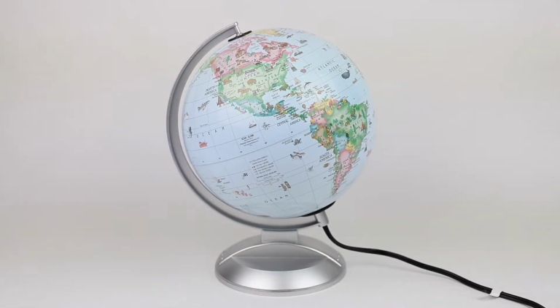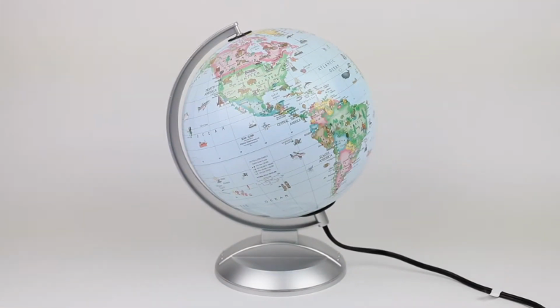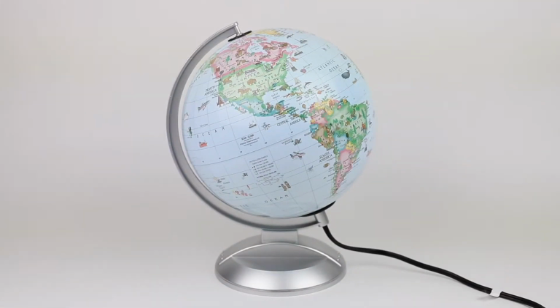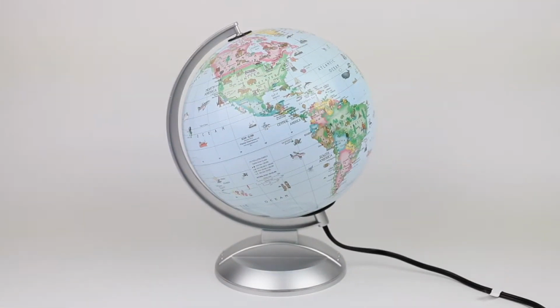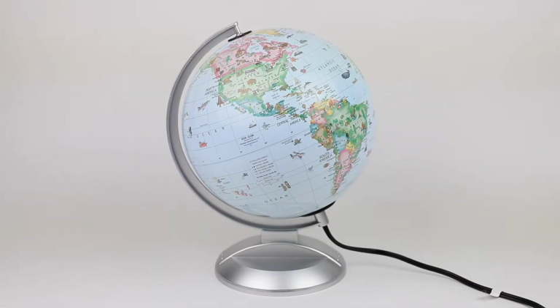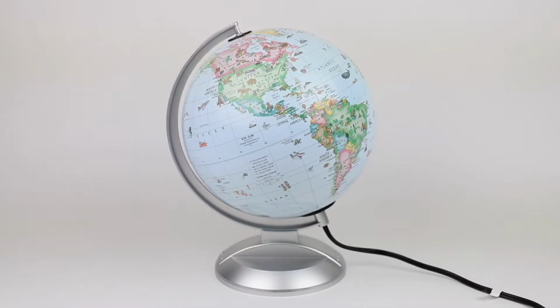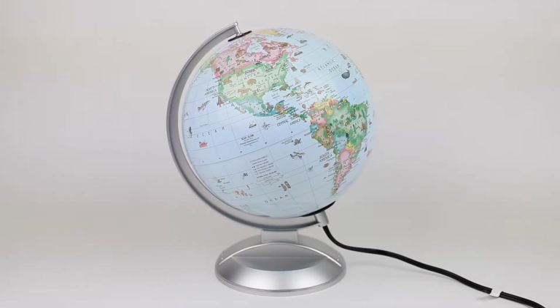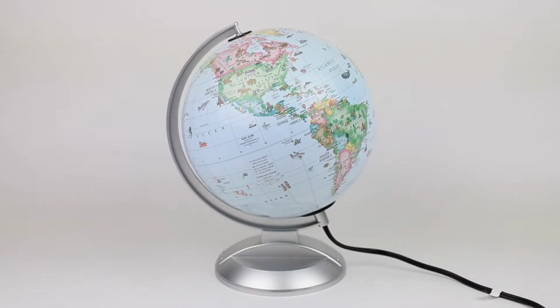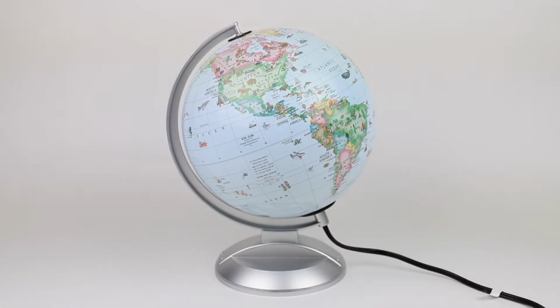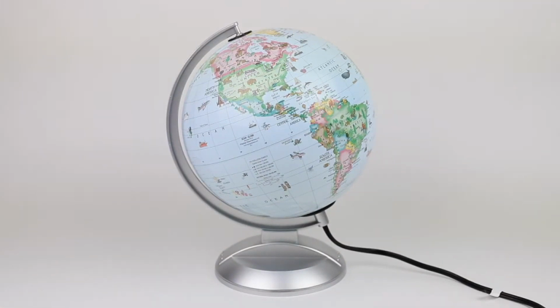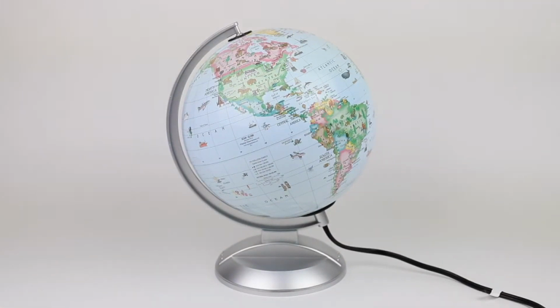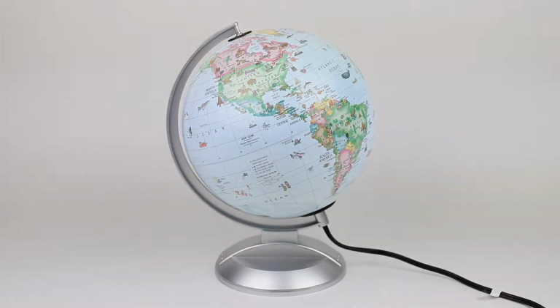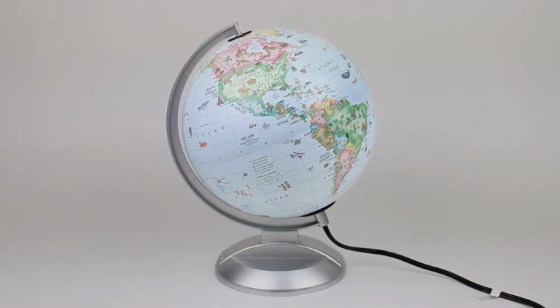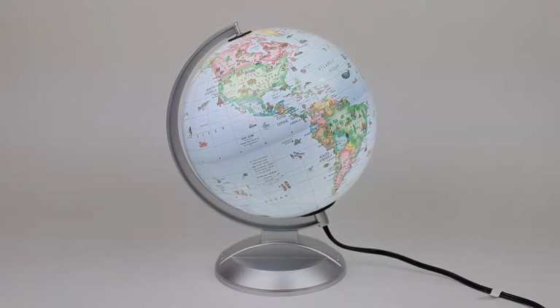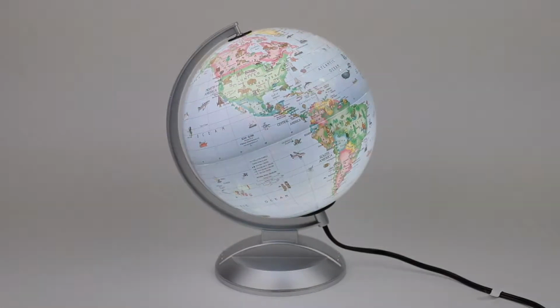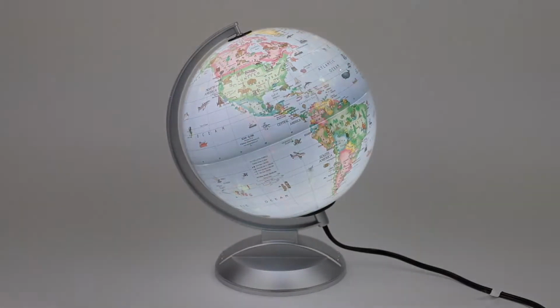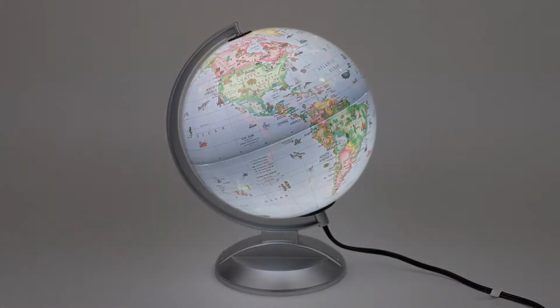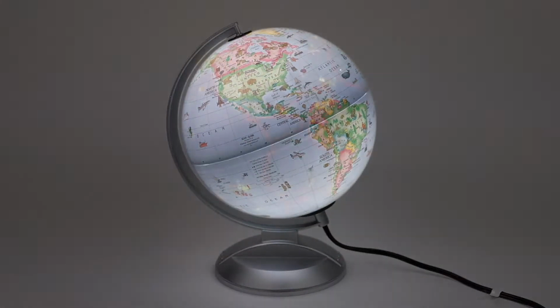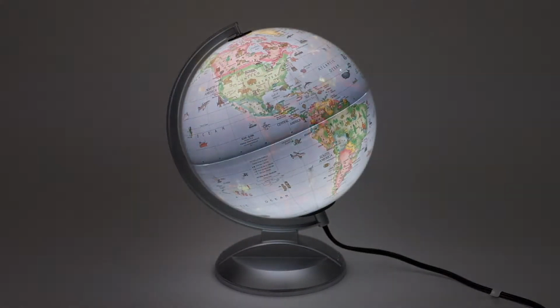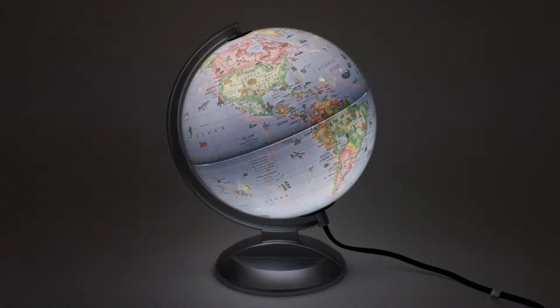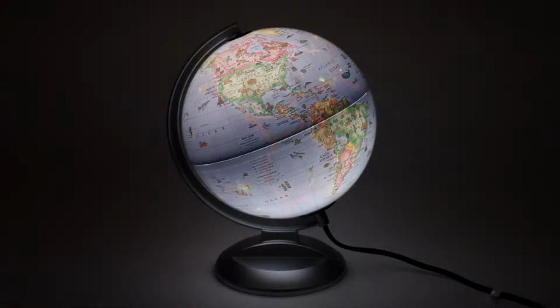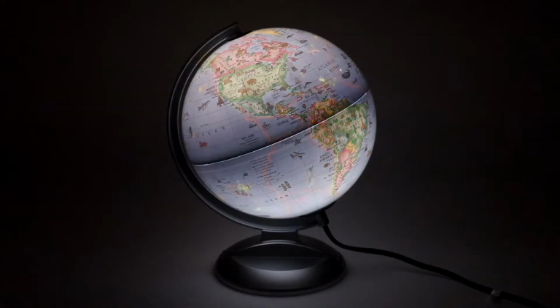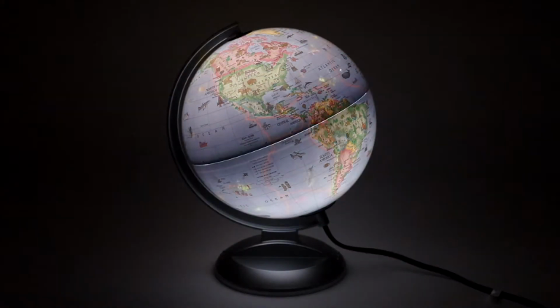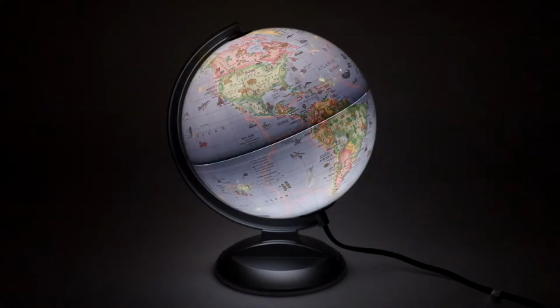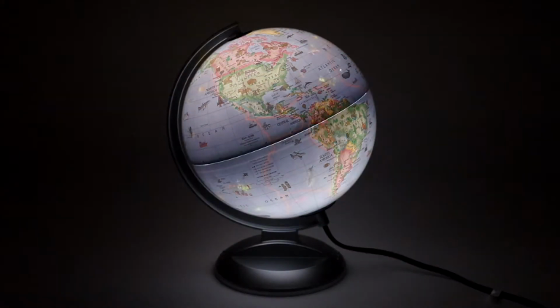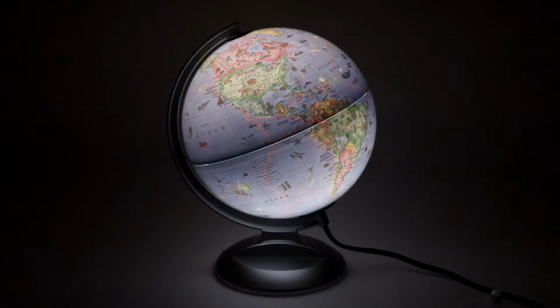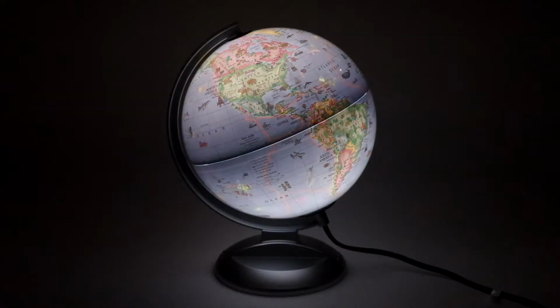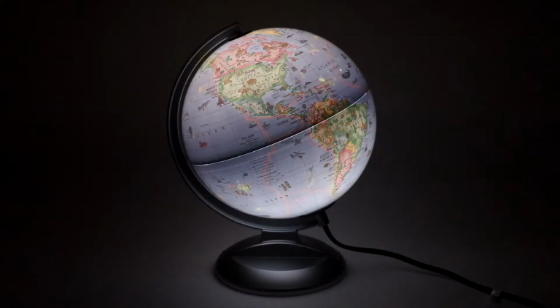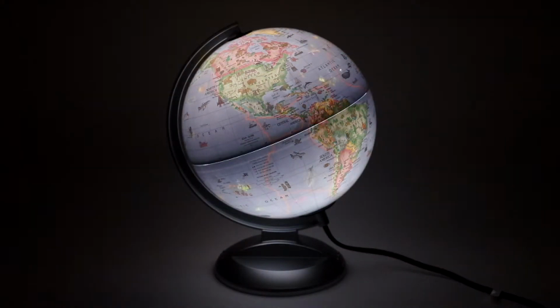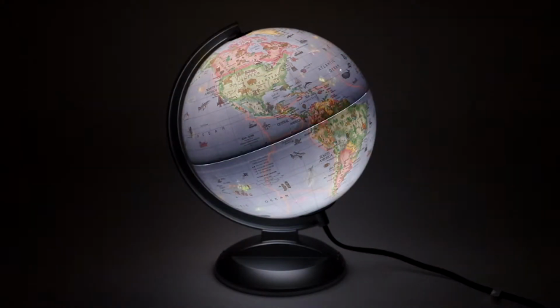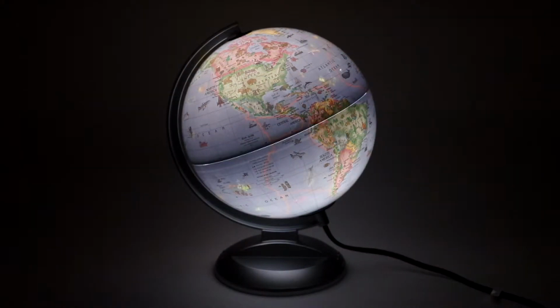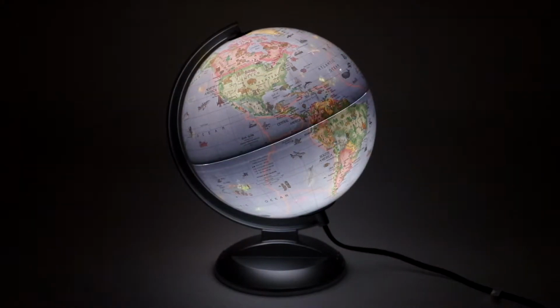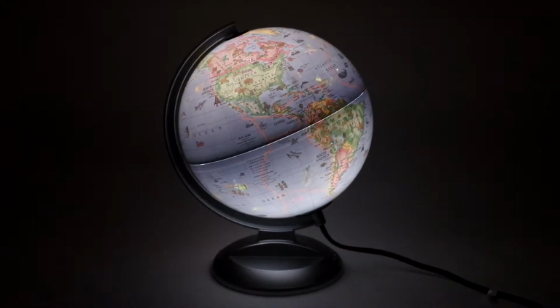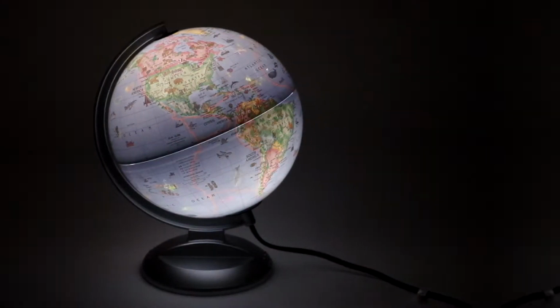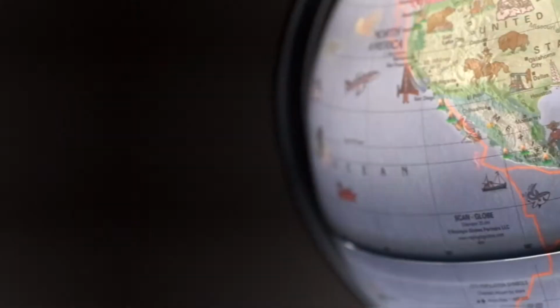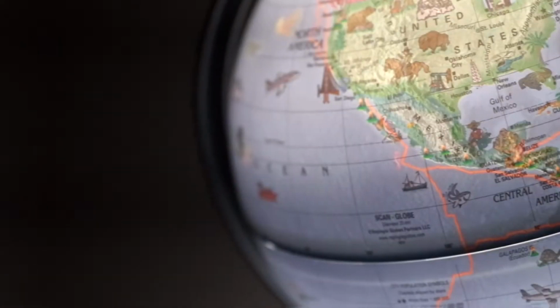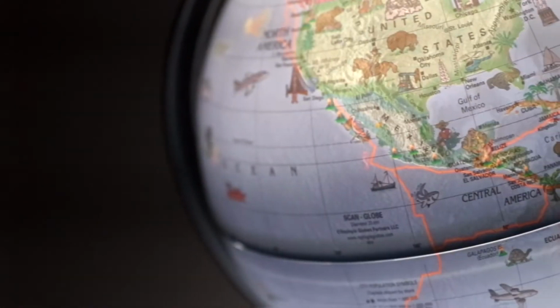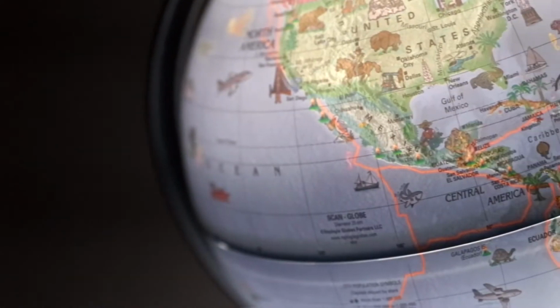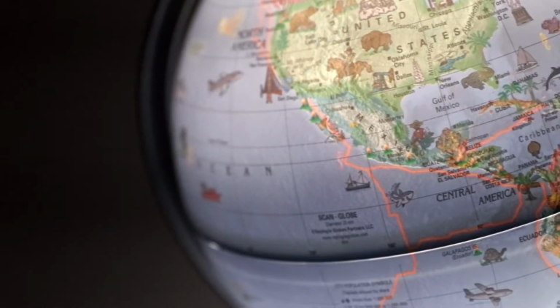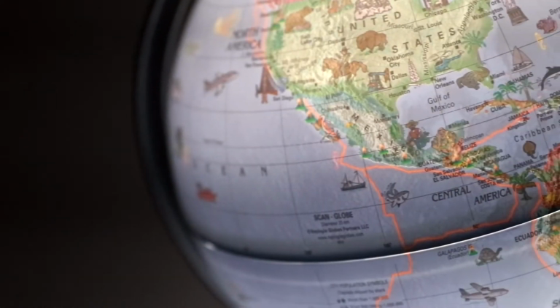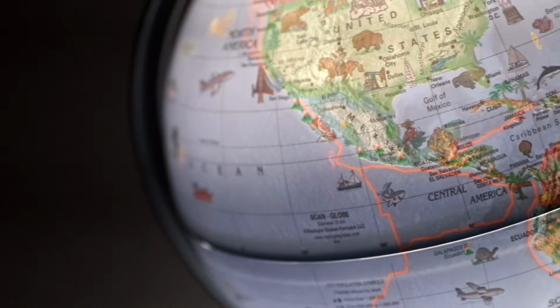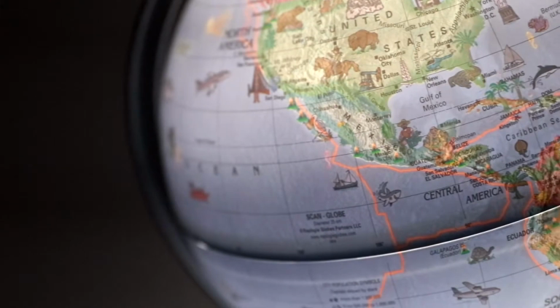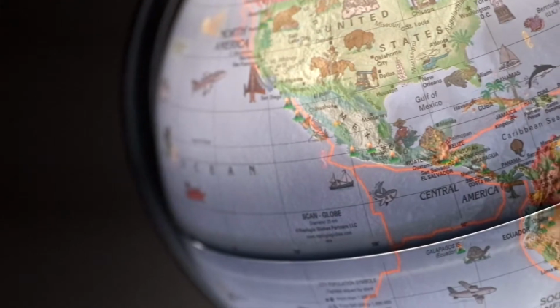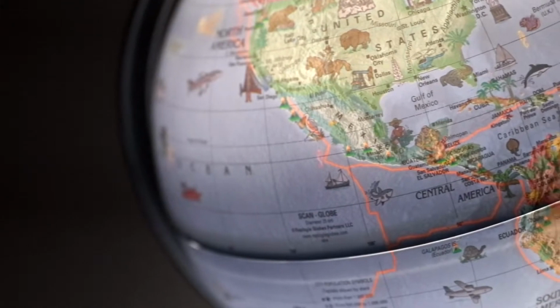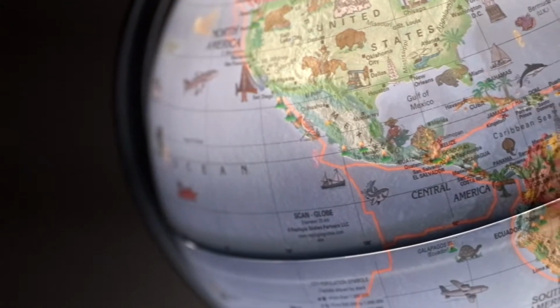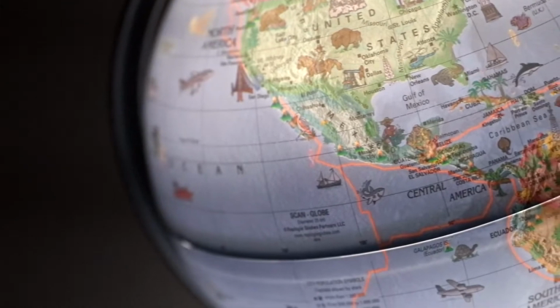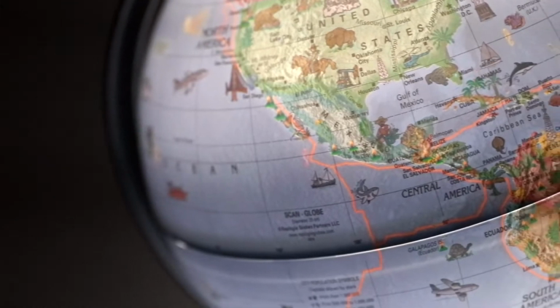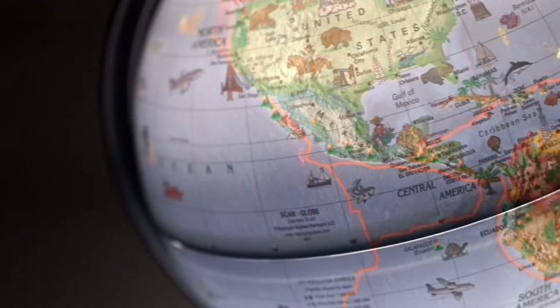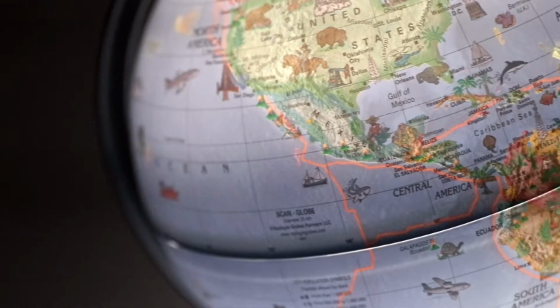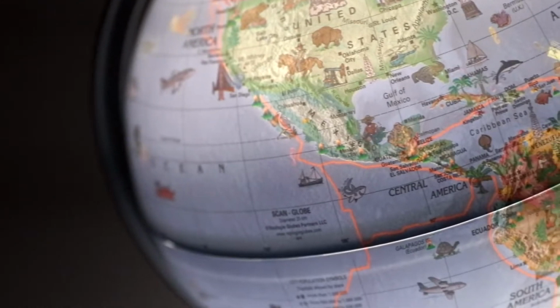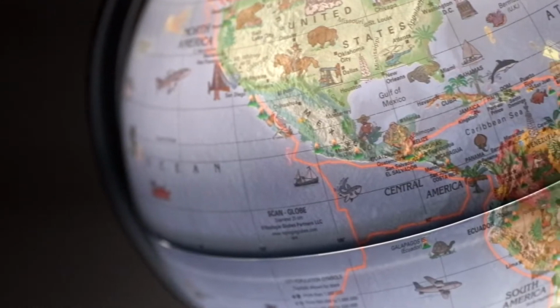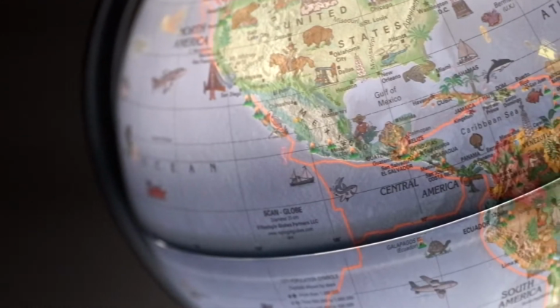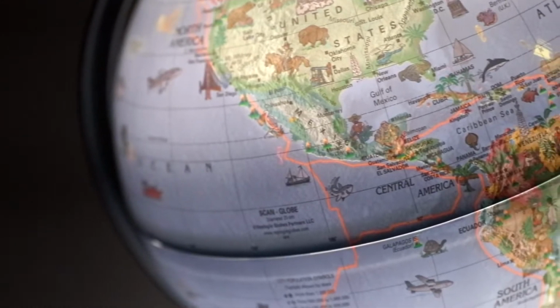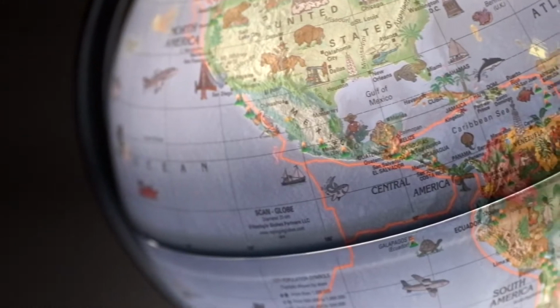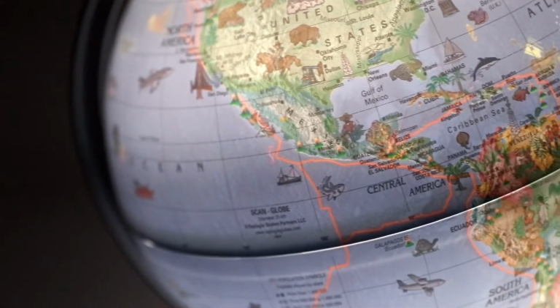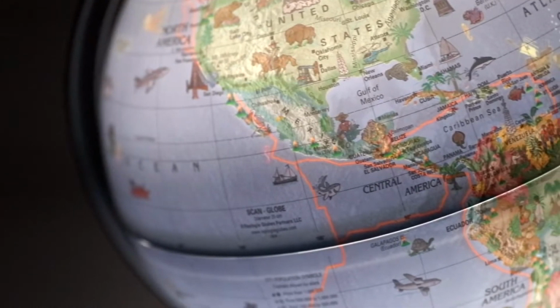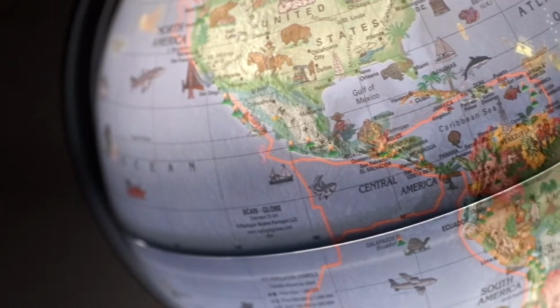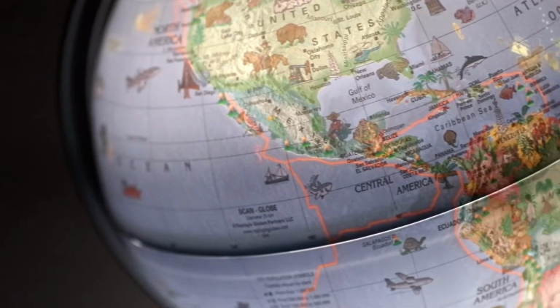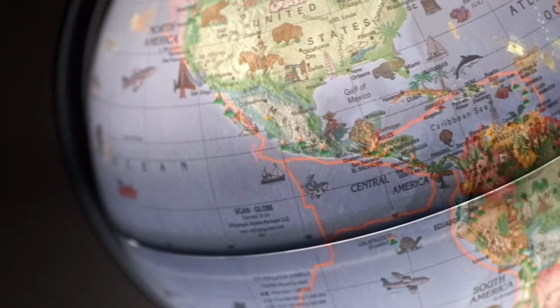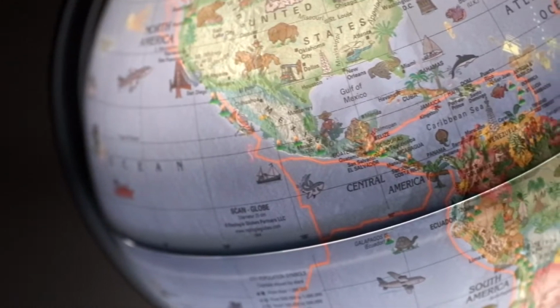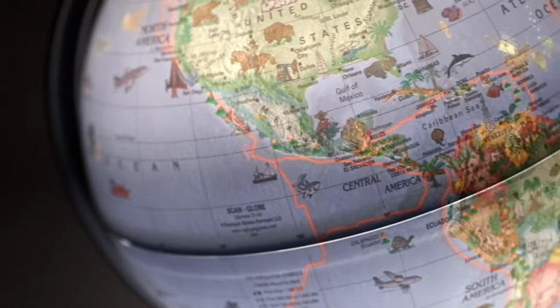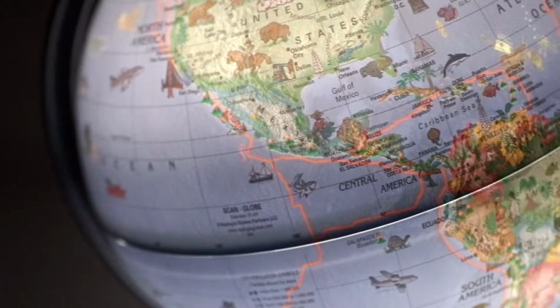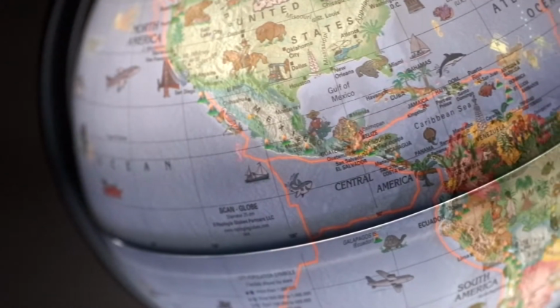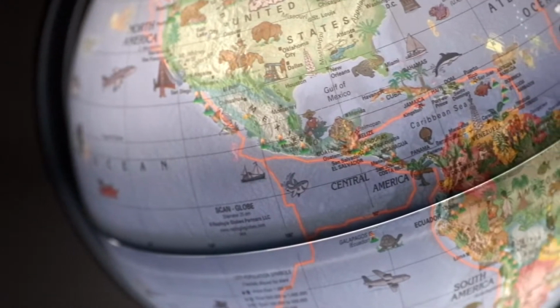When illuminated, hidden aquatic animals, shipwrecks, and earth features like tectonic plates become visible.